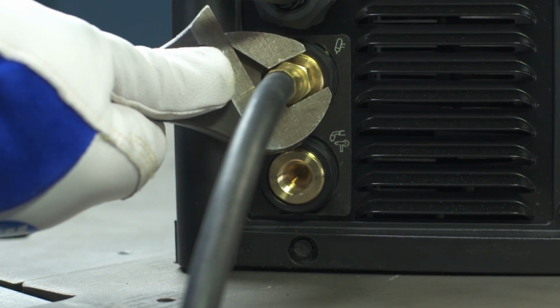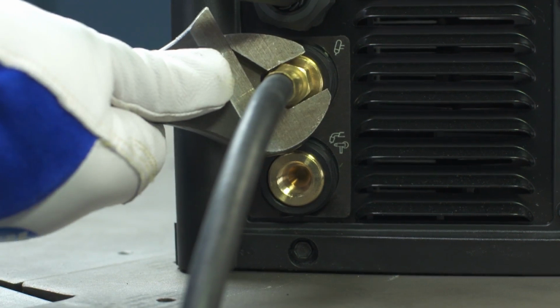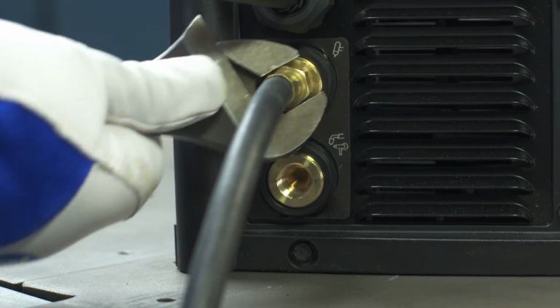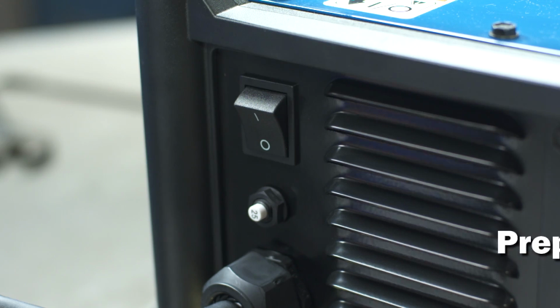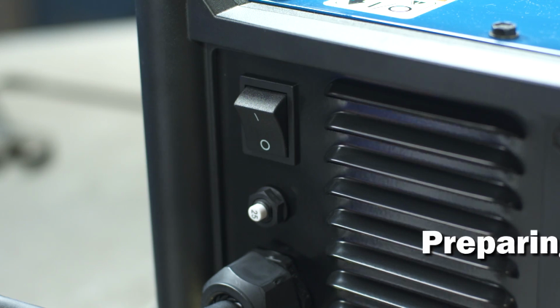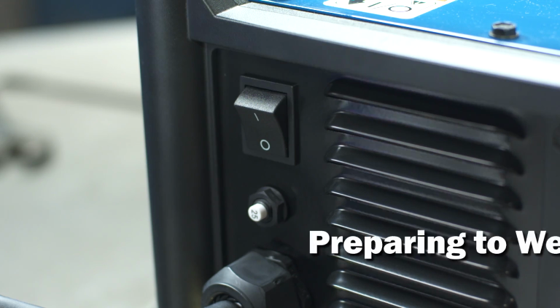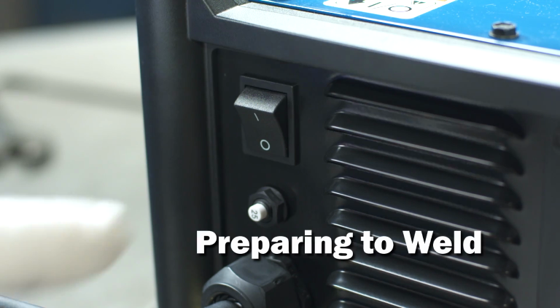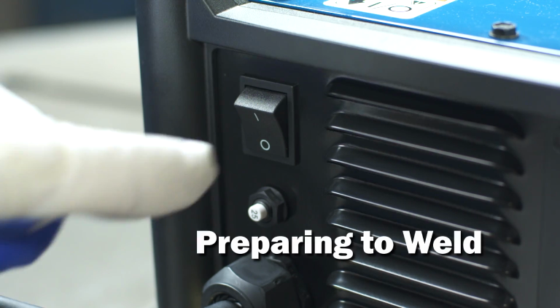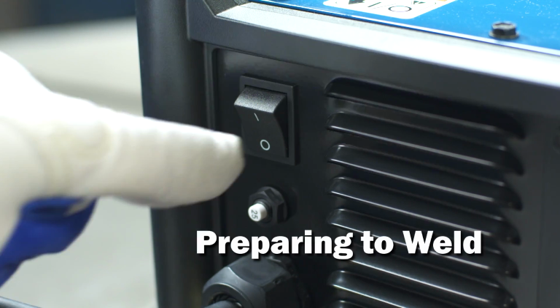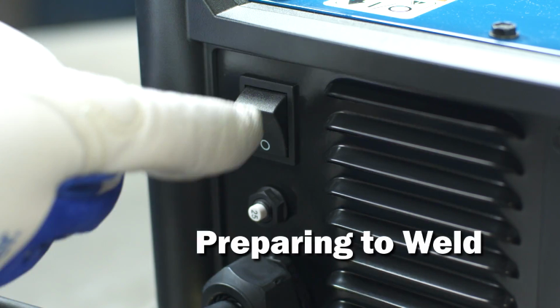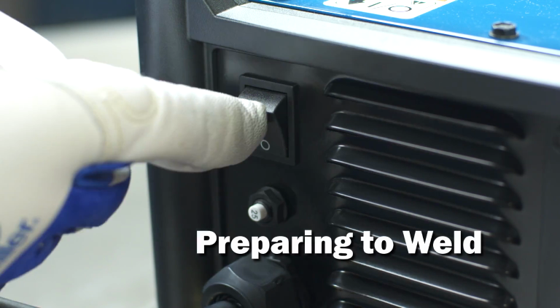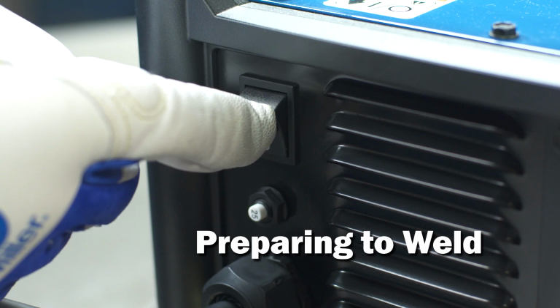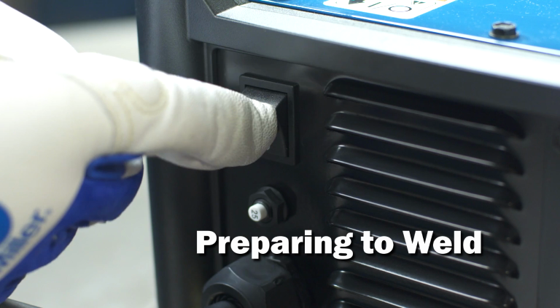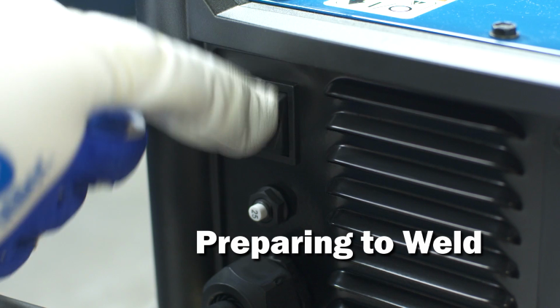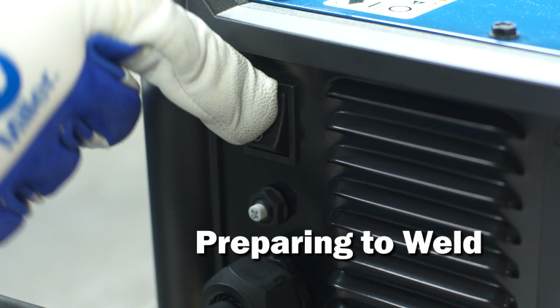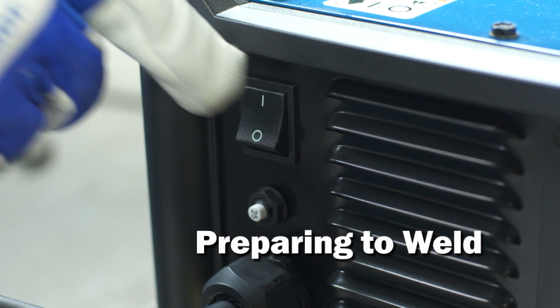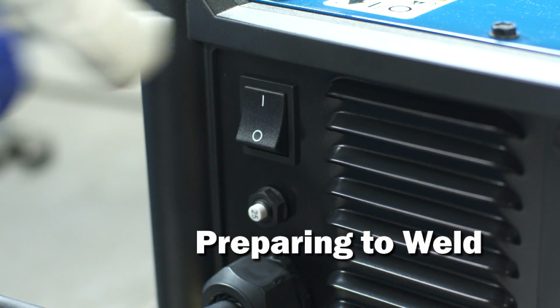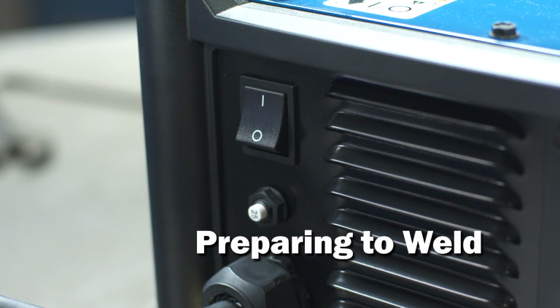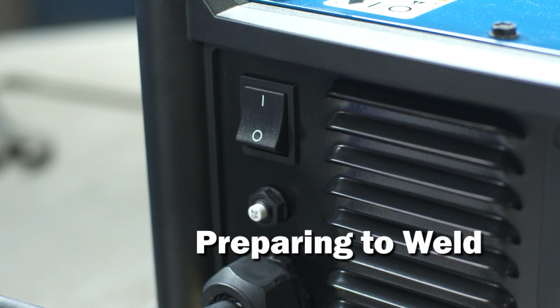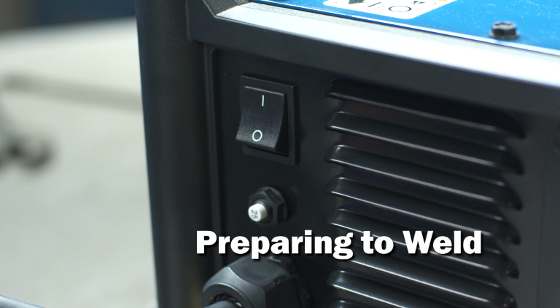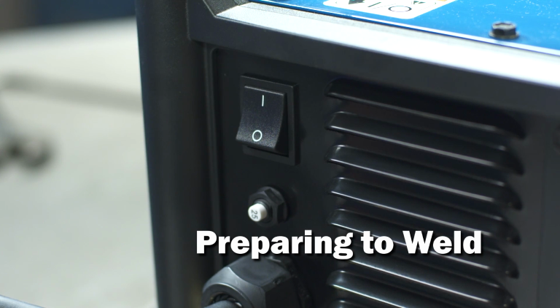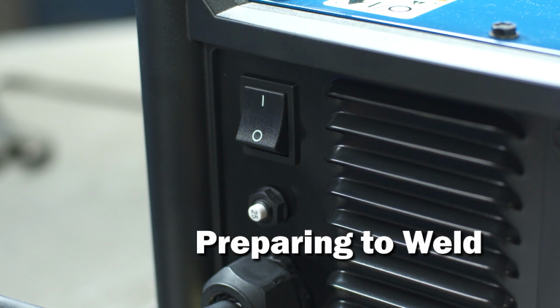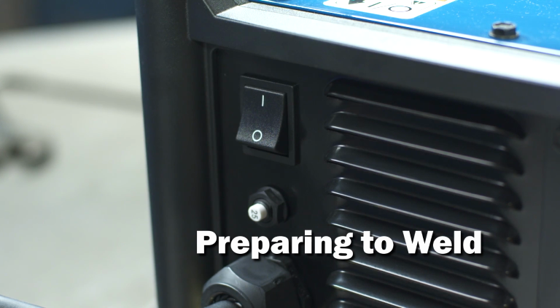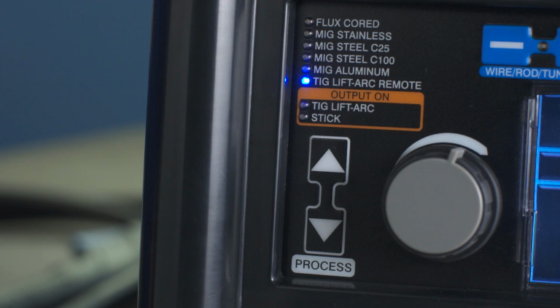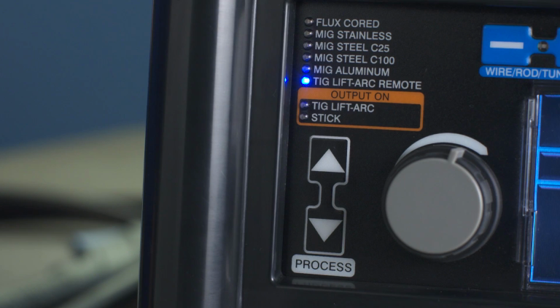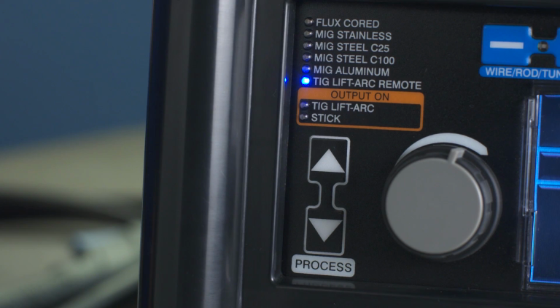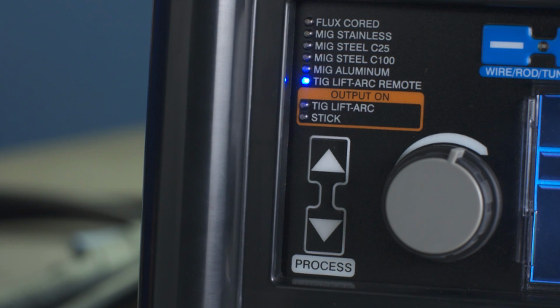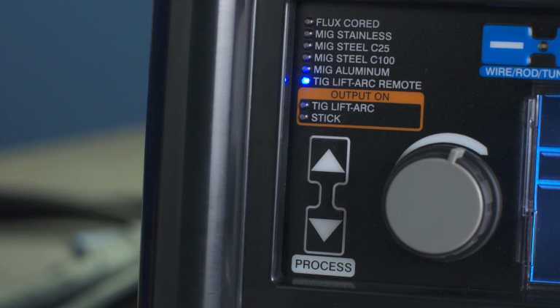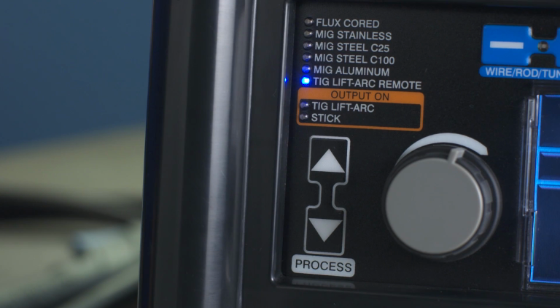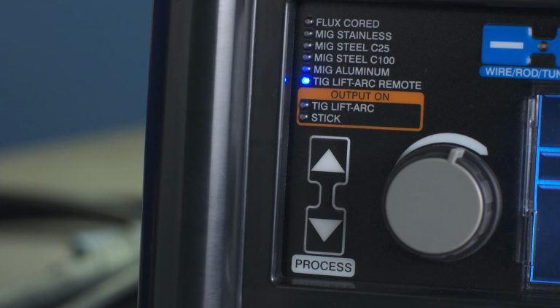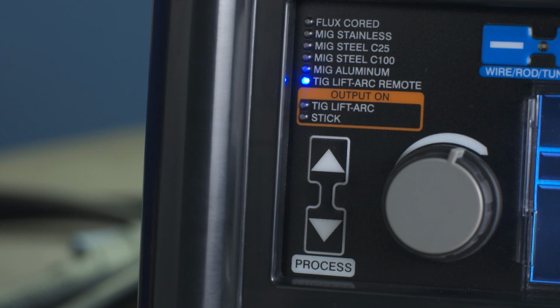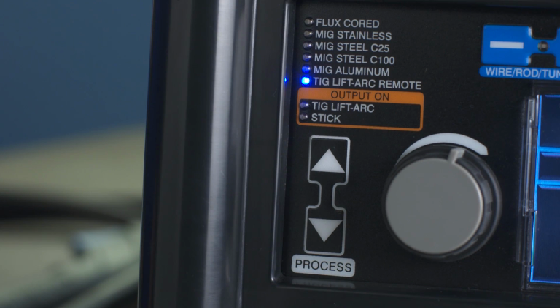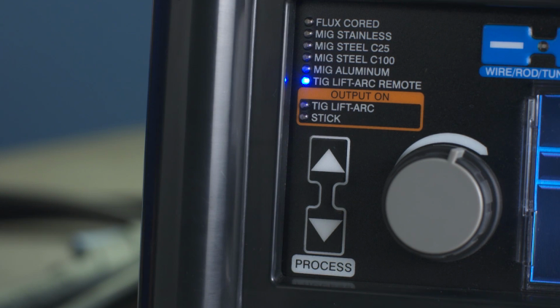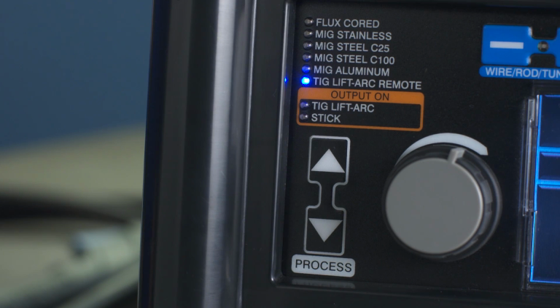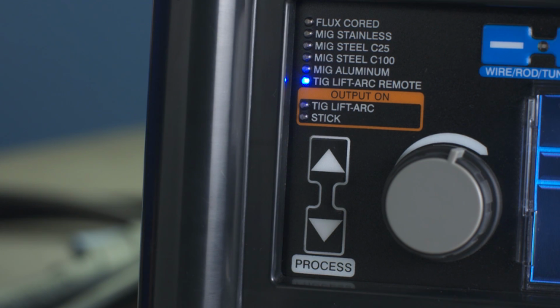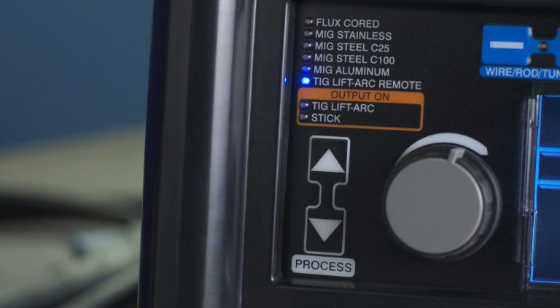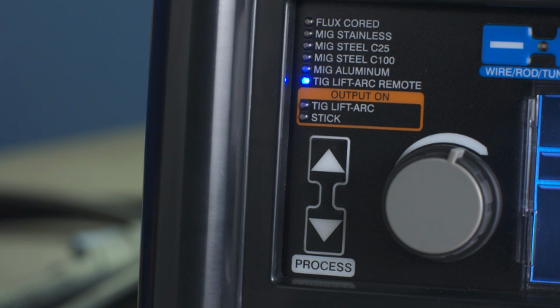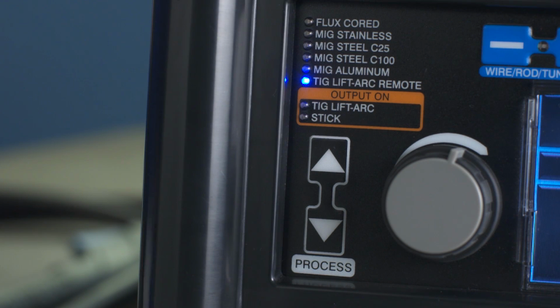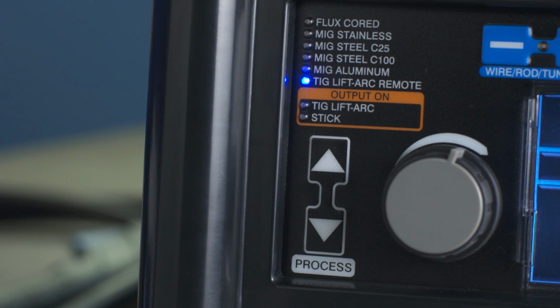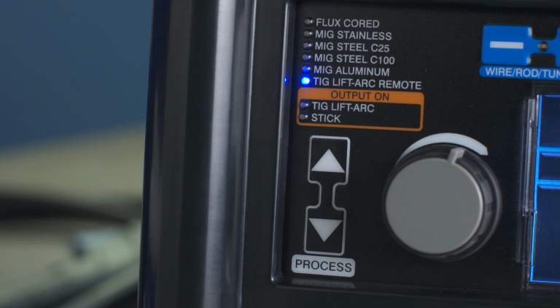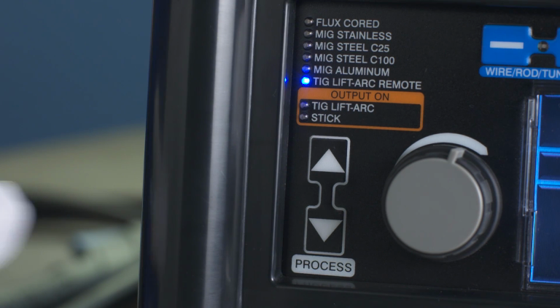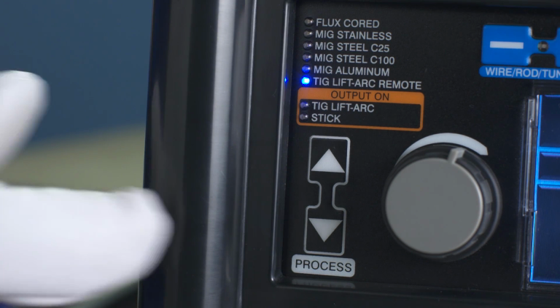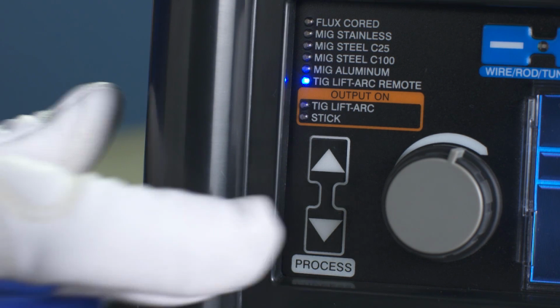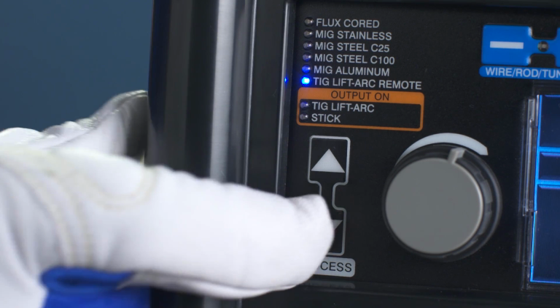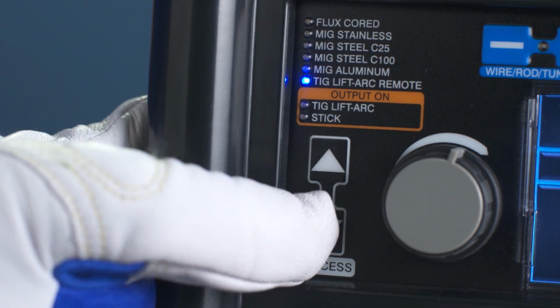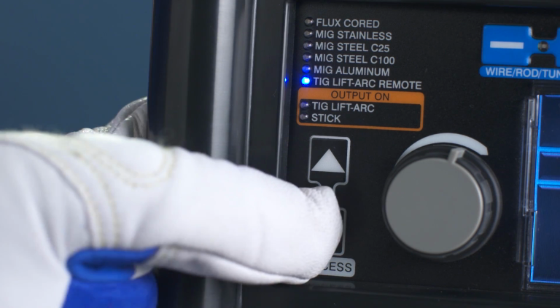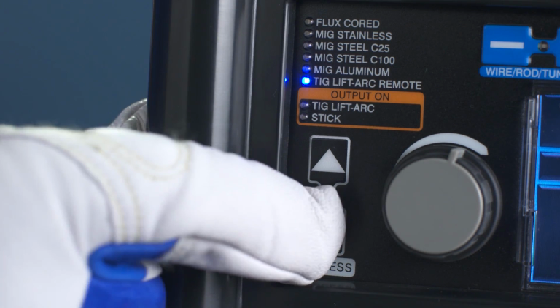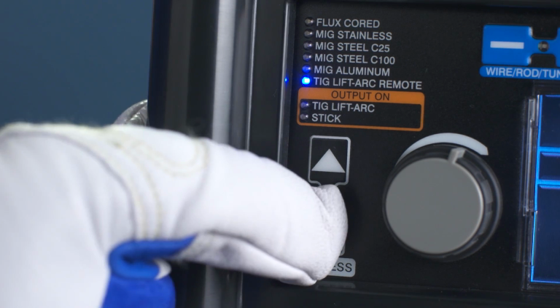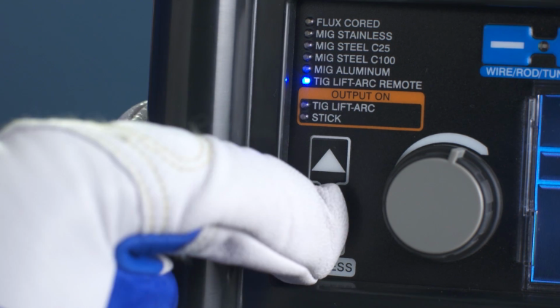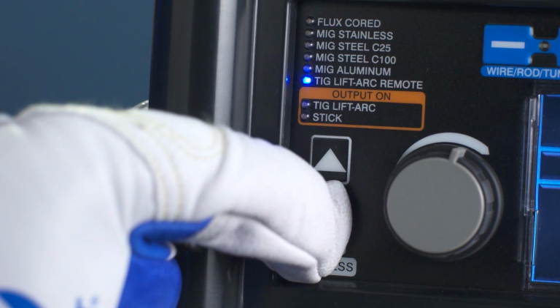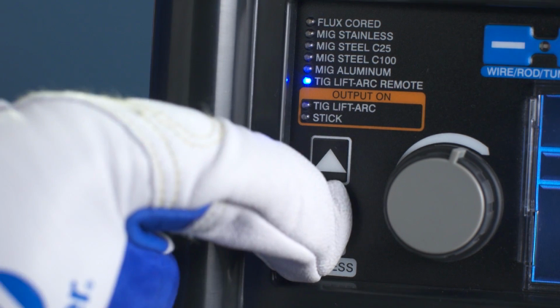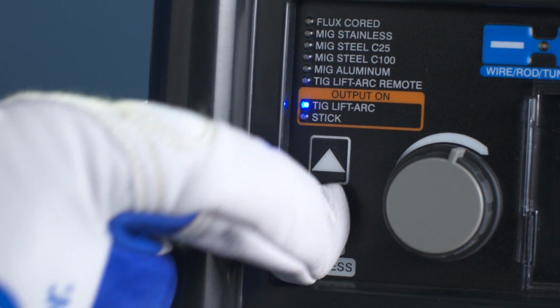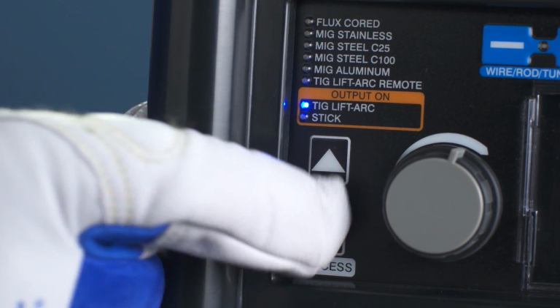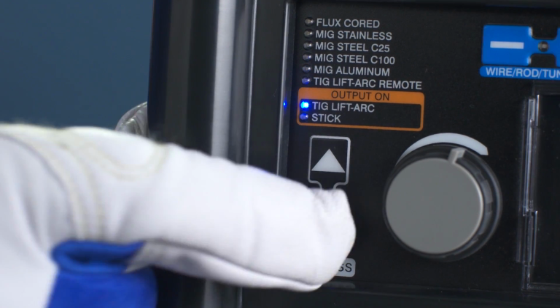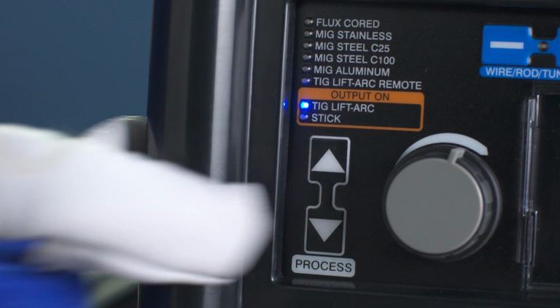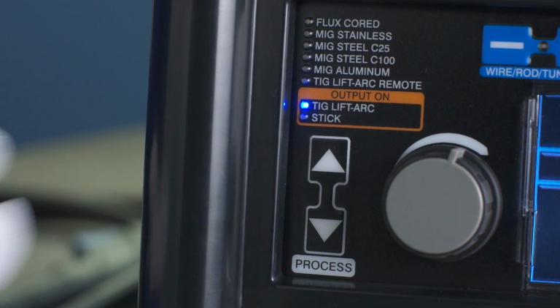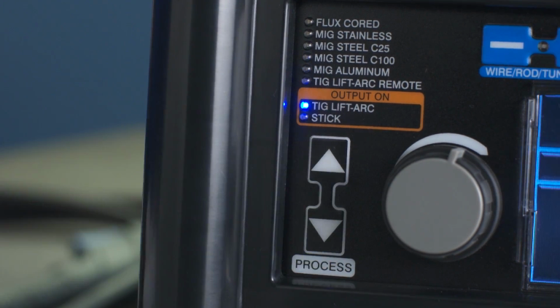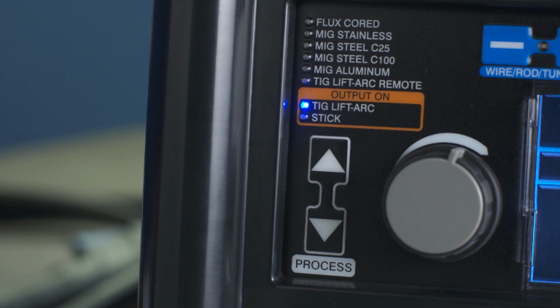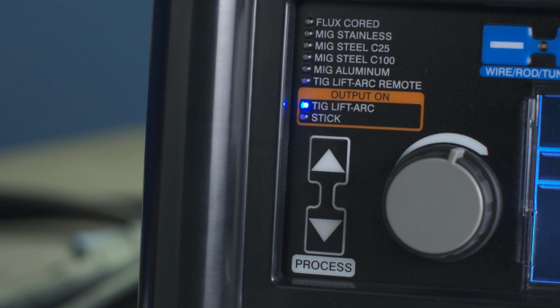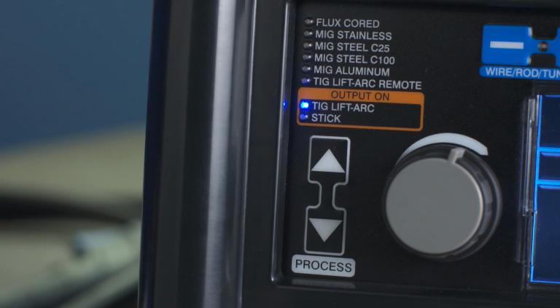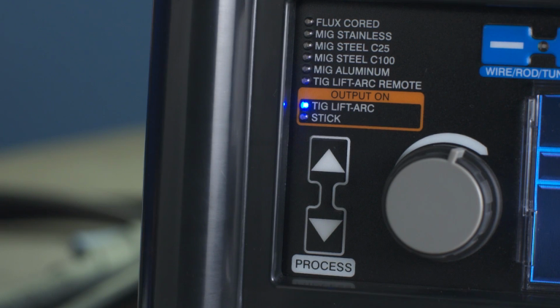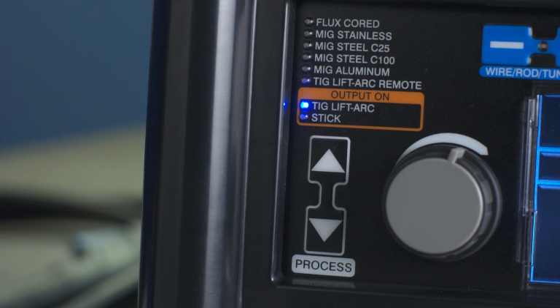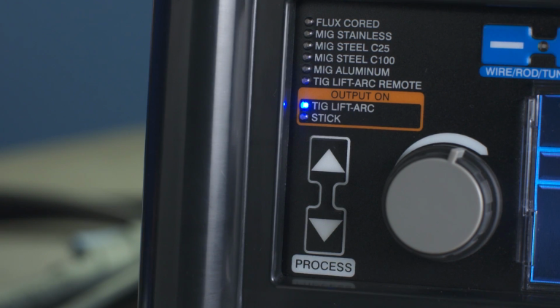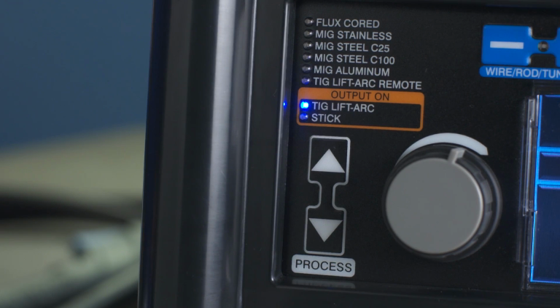Power up your machine. Next, pressing the process arrows, select TIG lift arc mode.